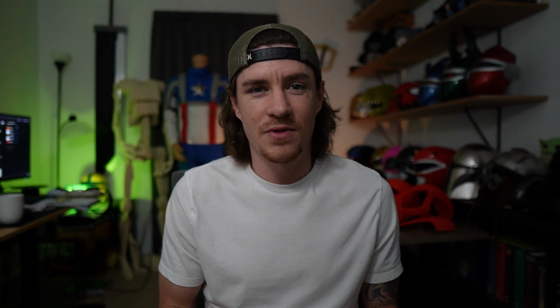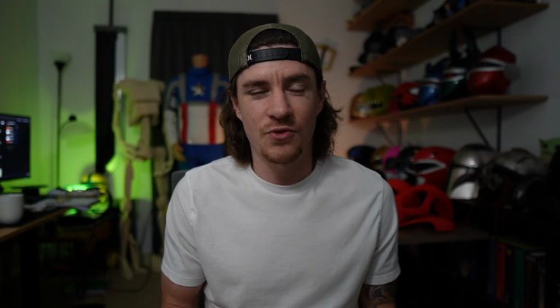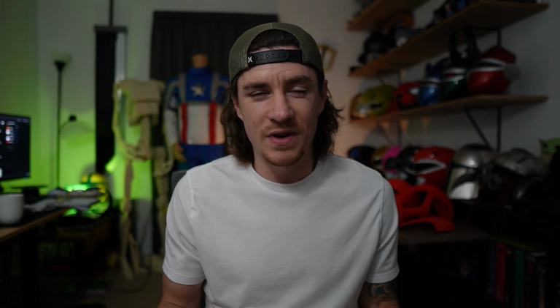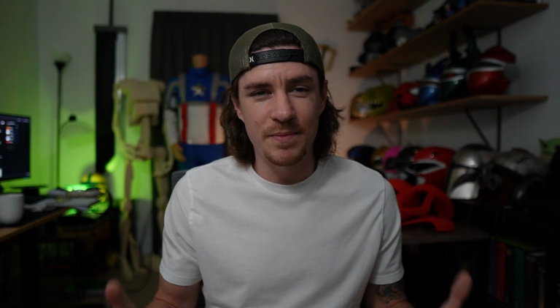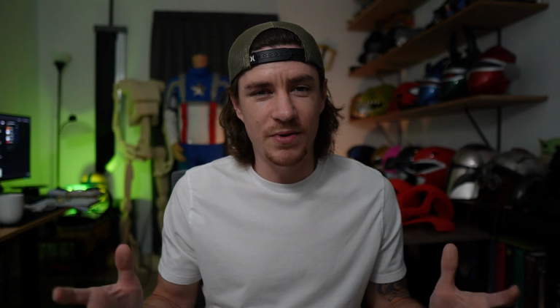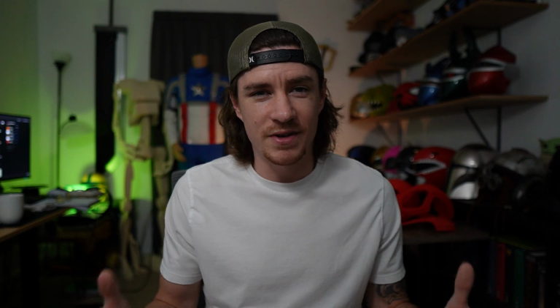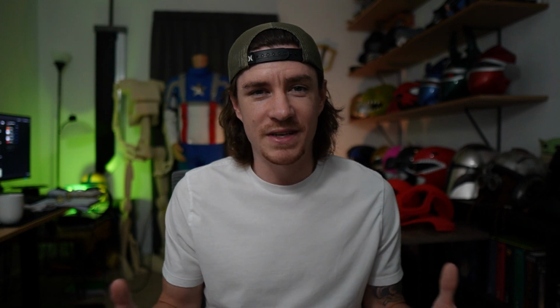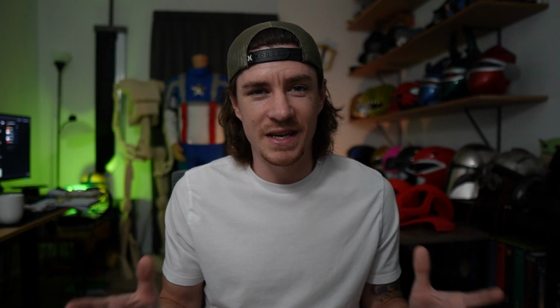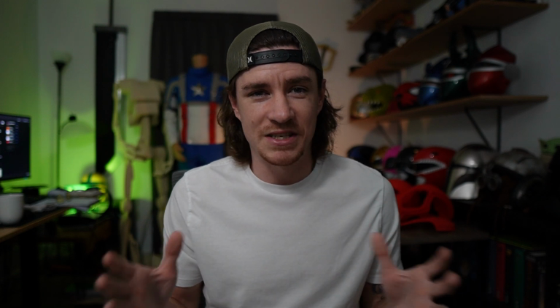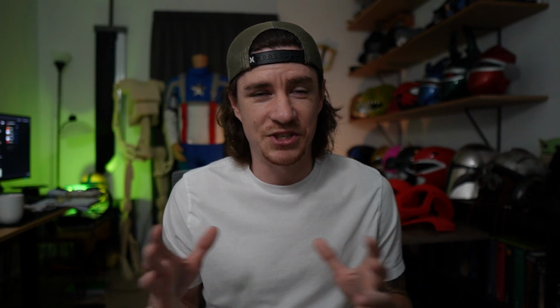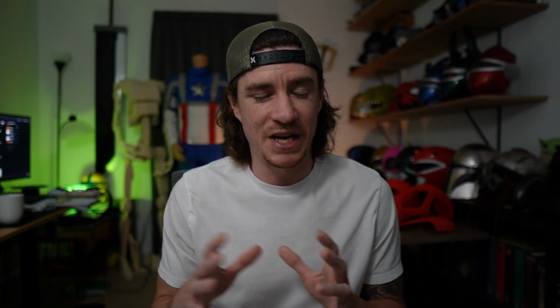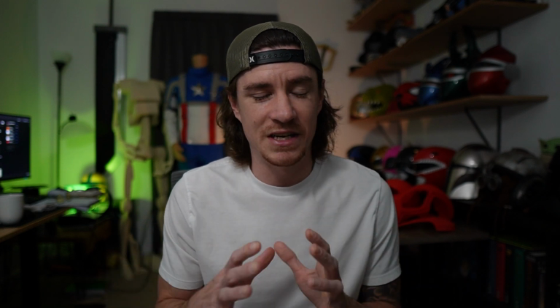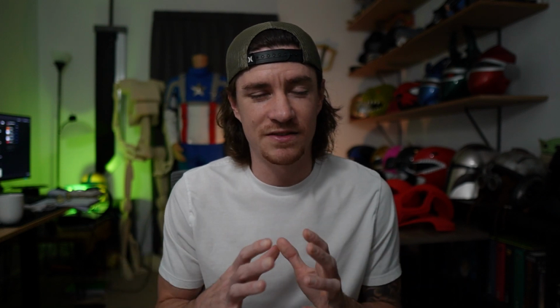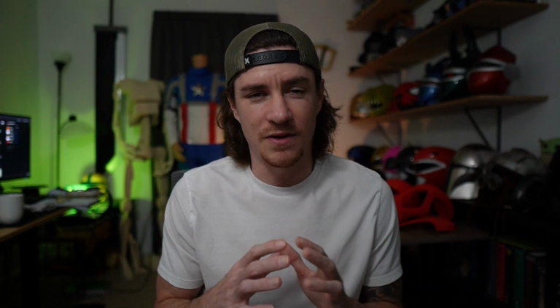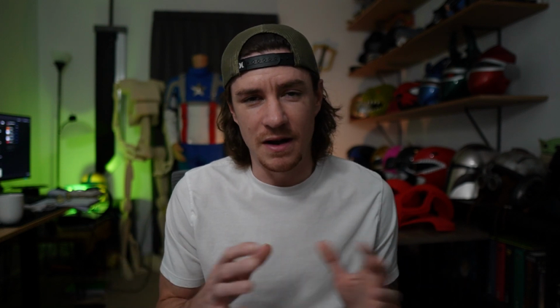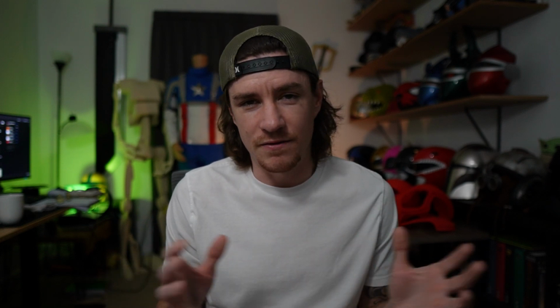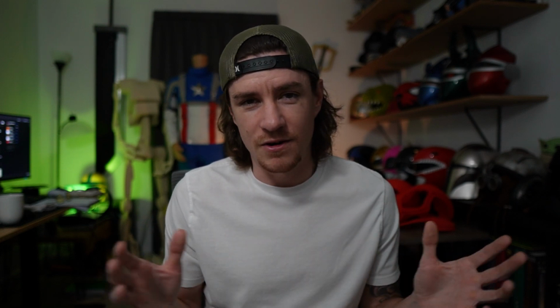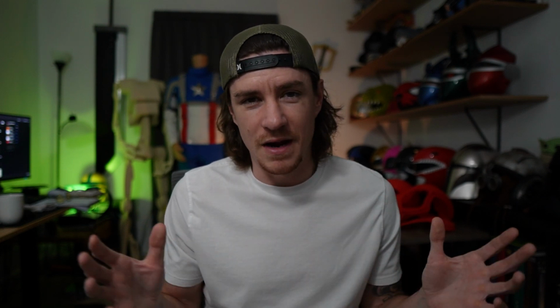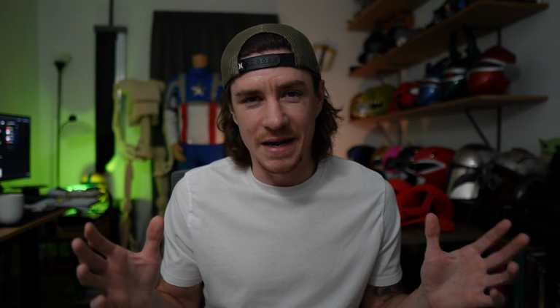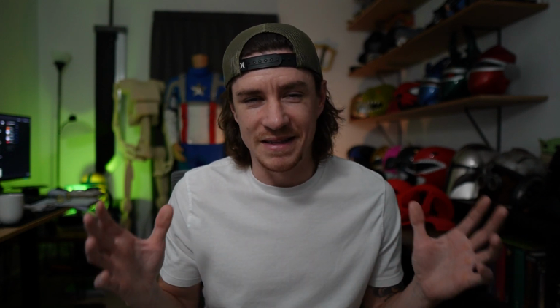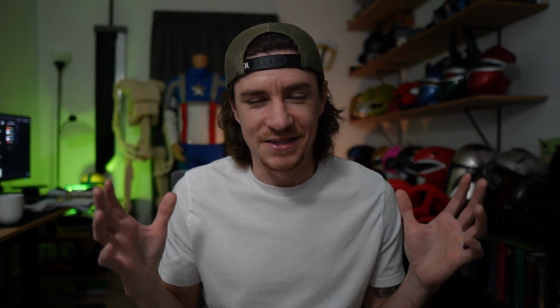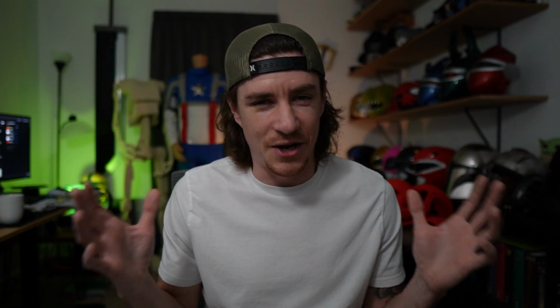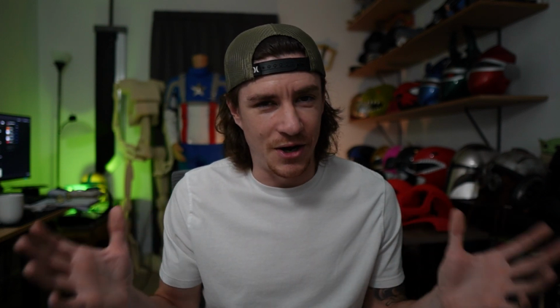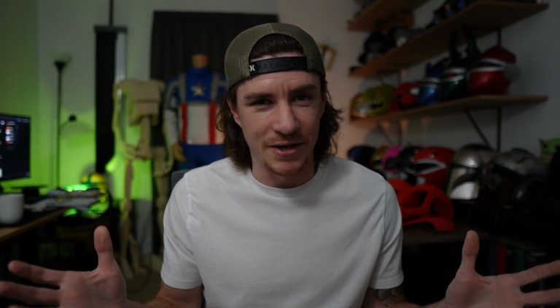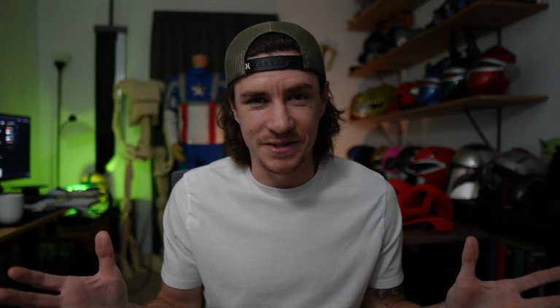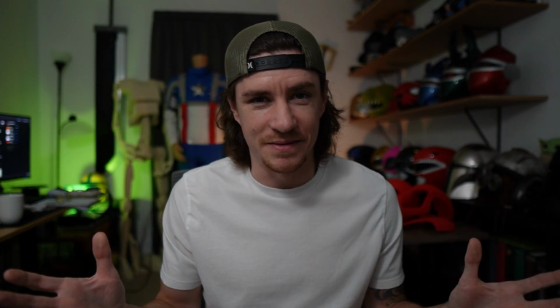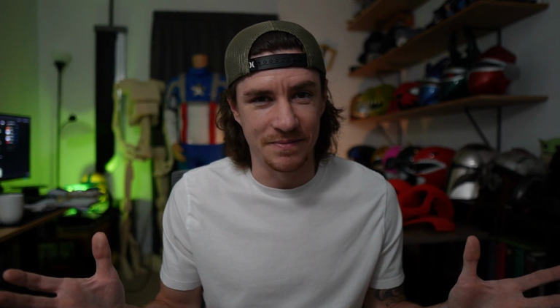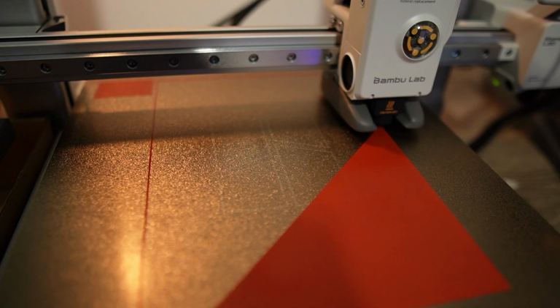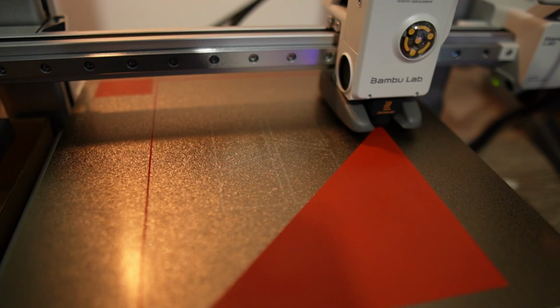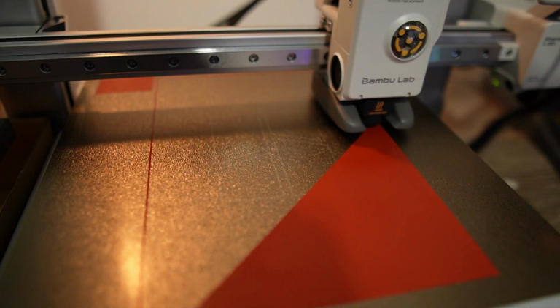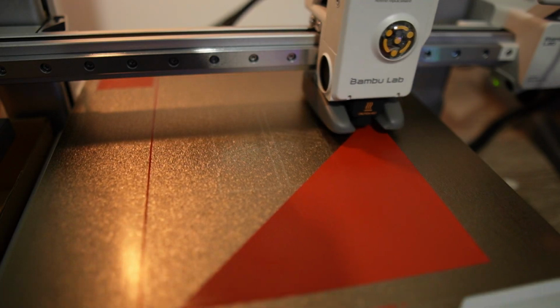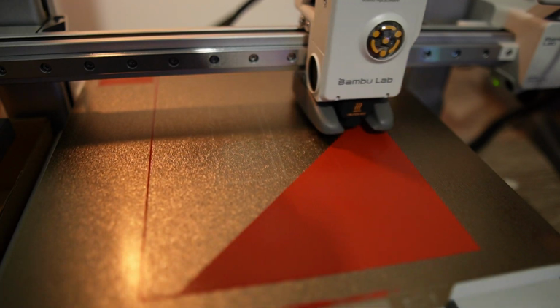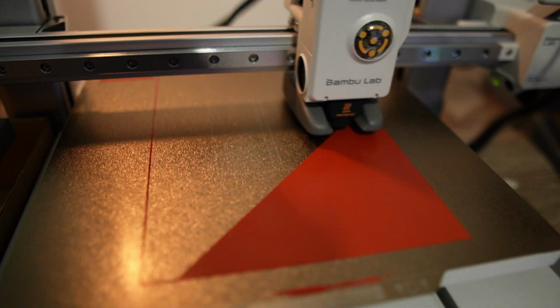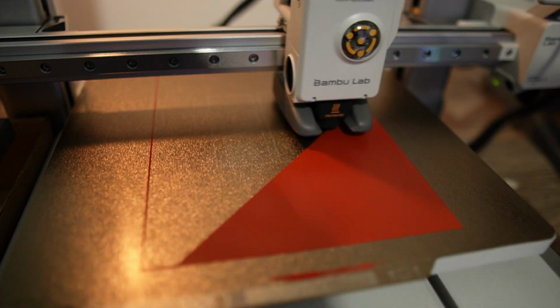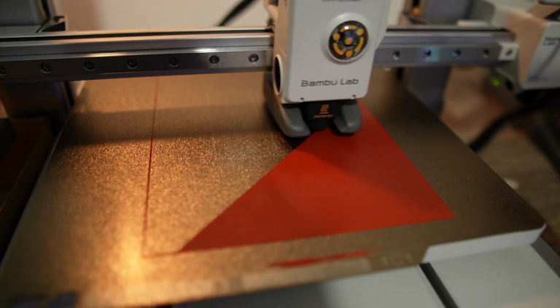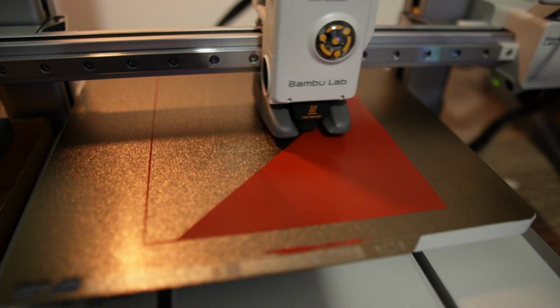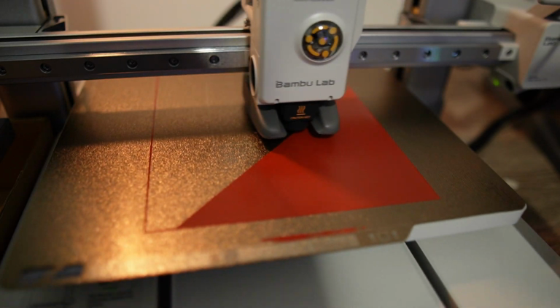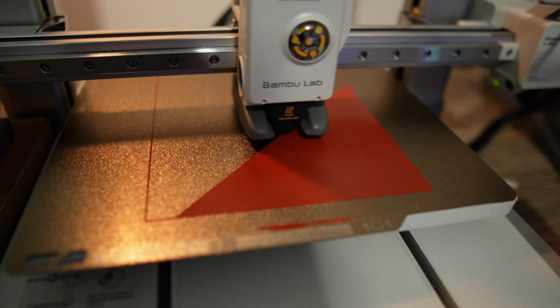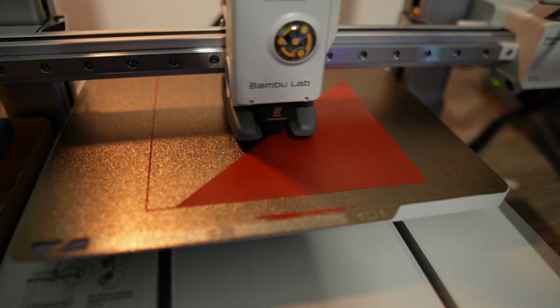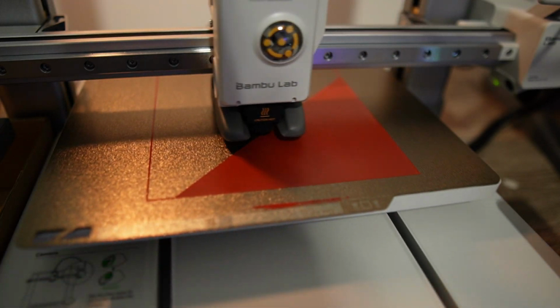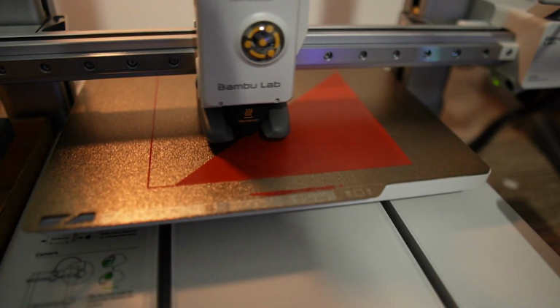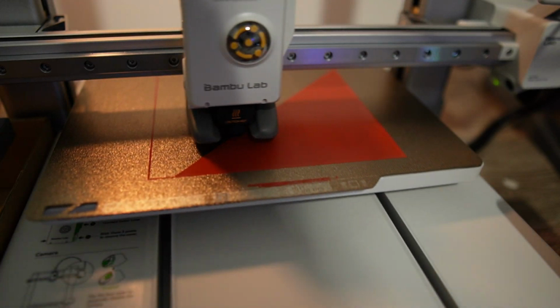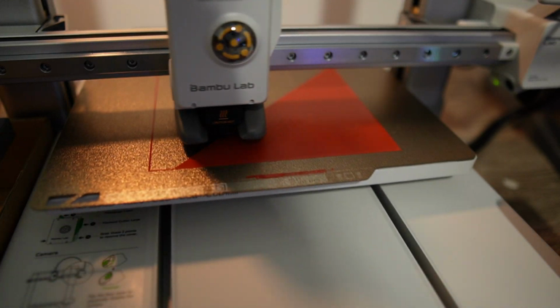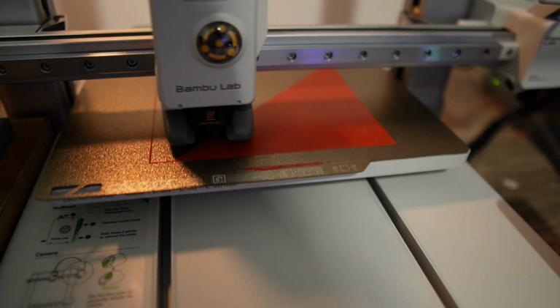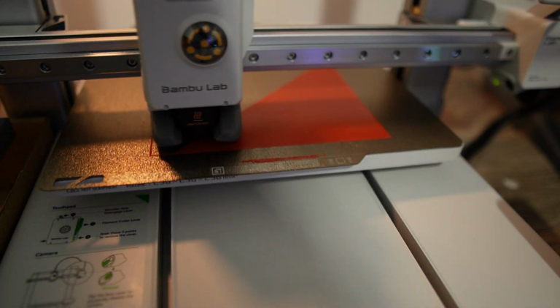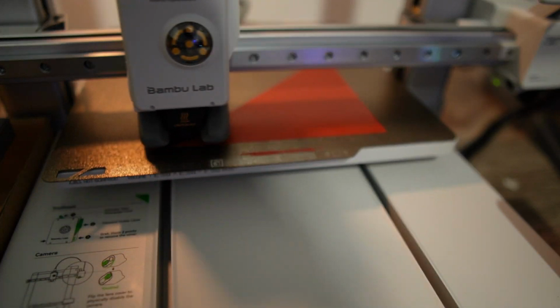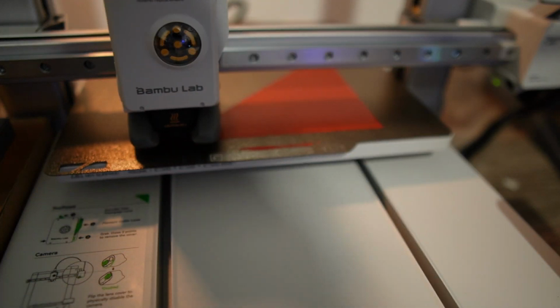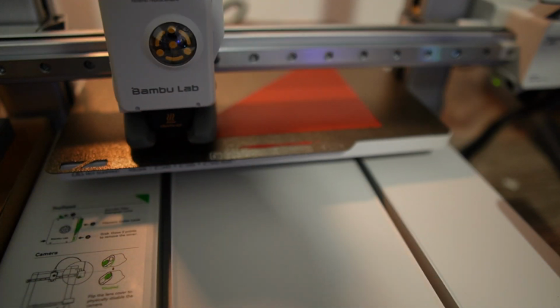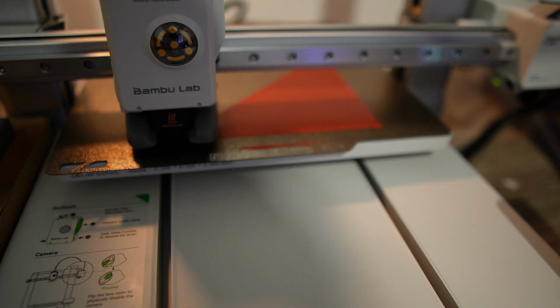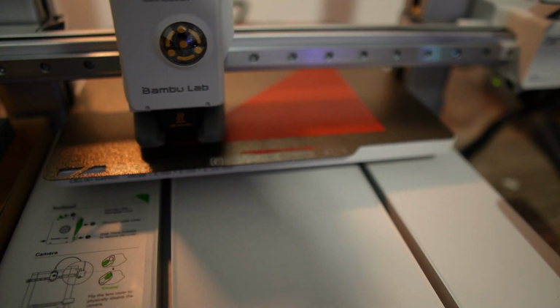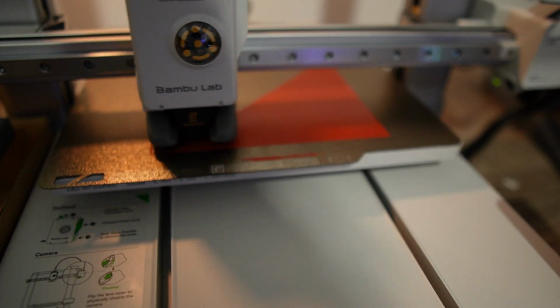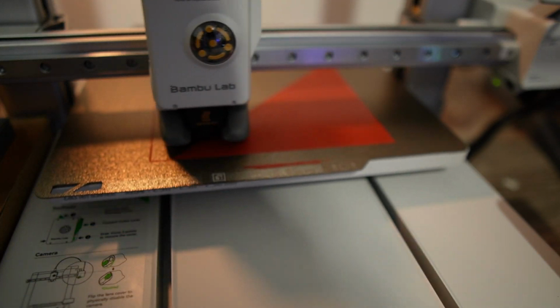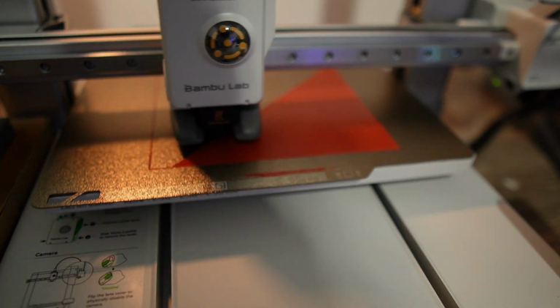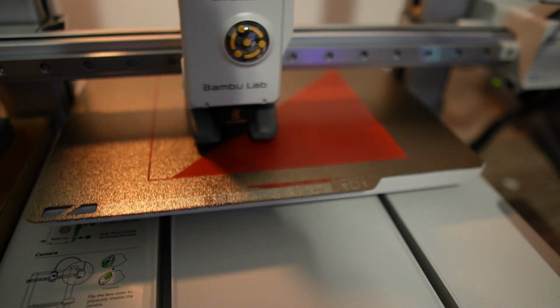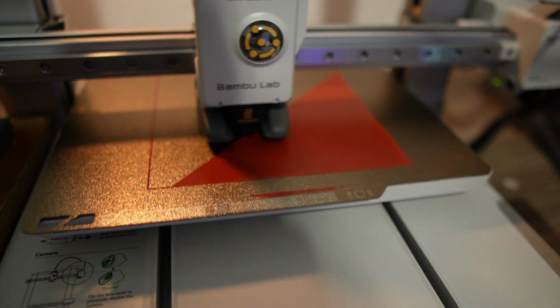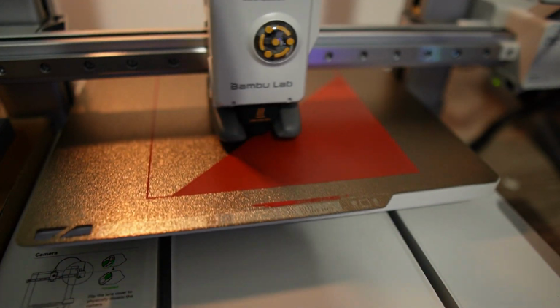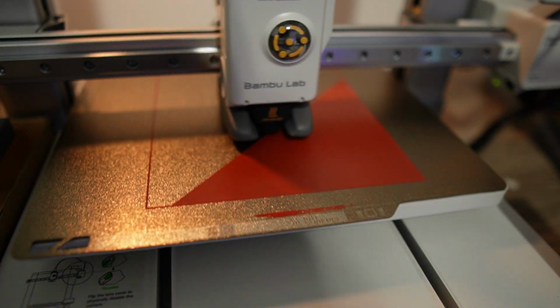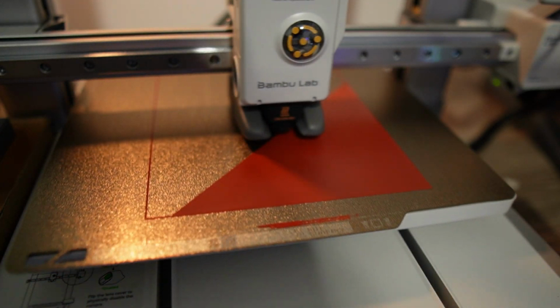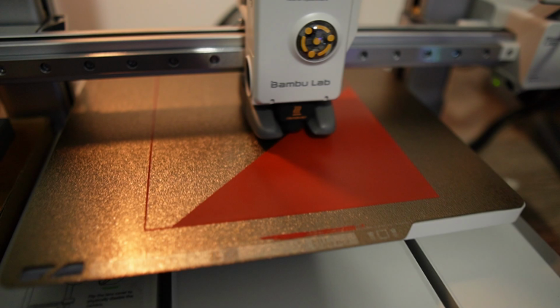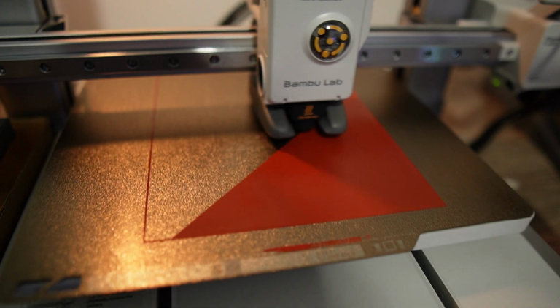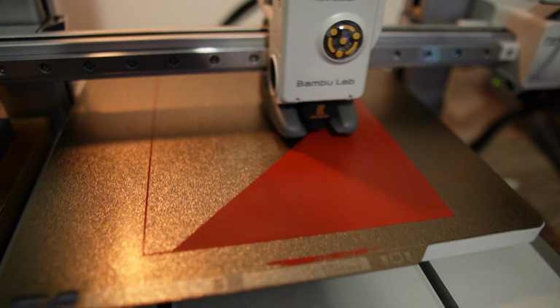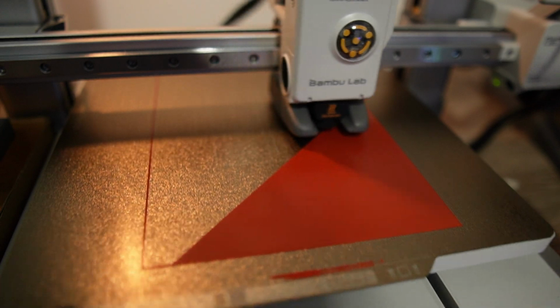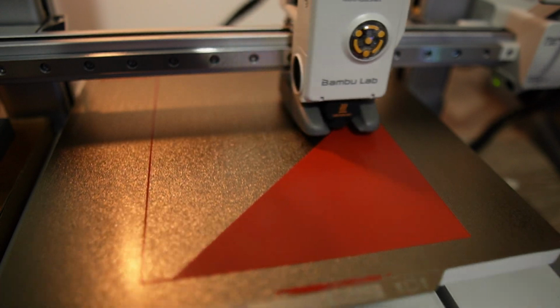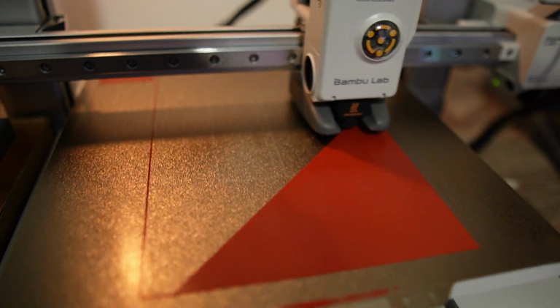3D printing has changed forever and it's awesome. Nowadays printers work right out of the box so anybody can enjoy this hobby.